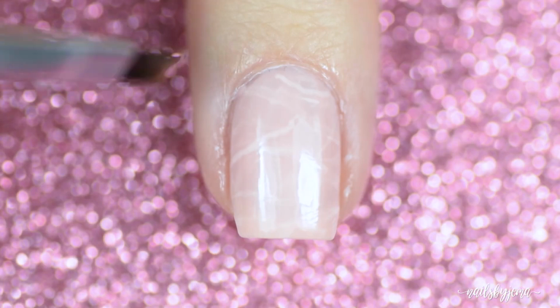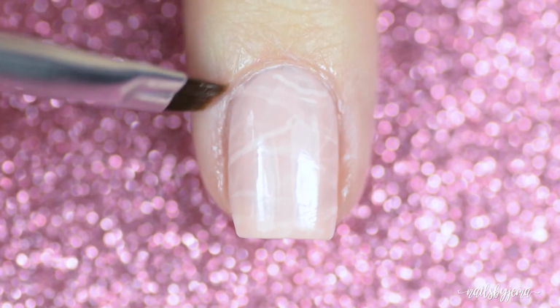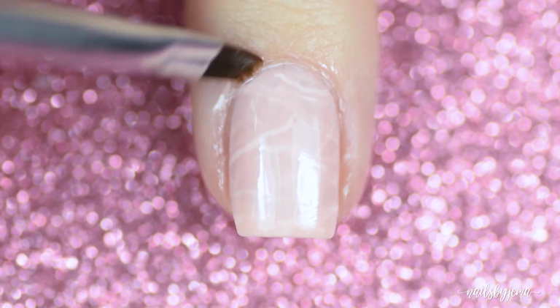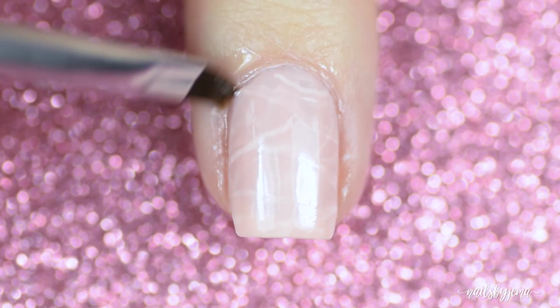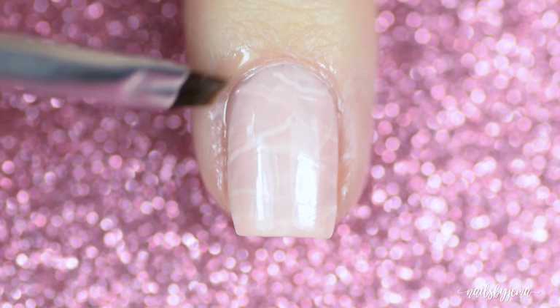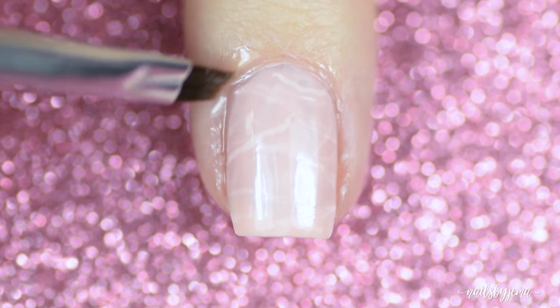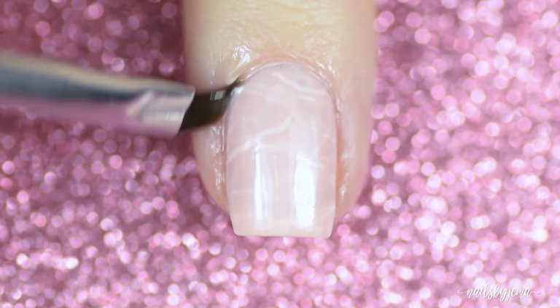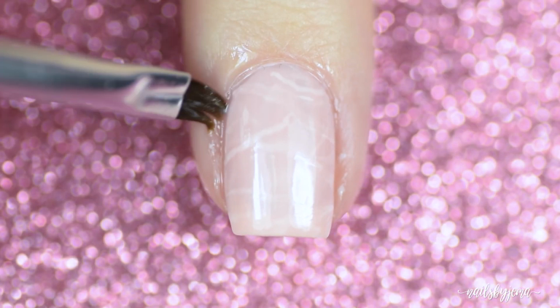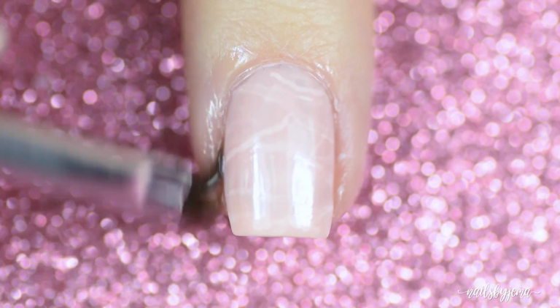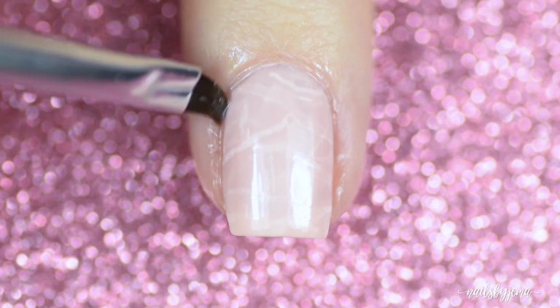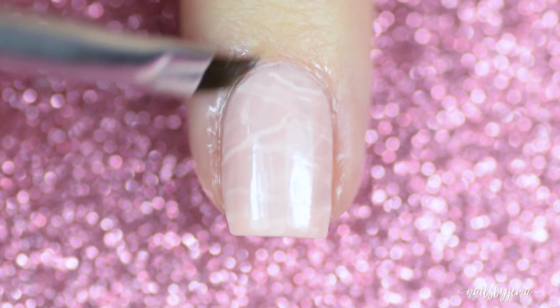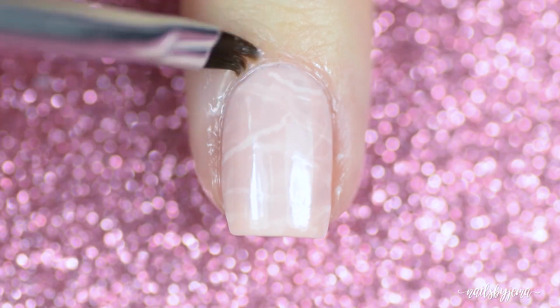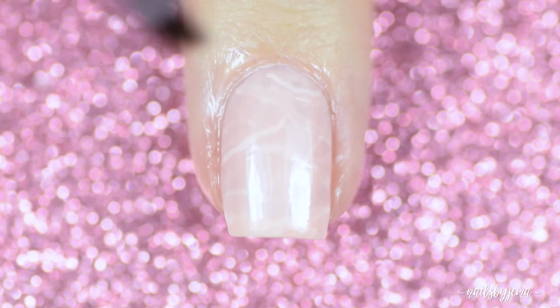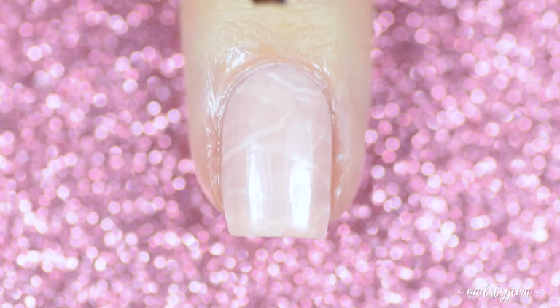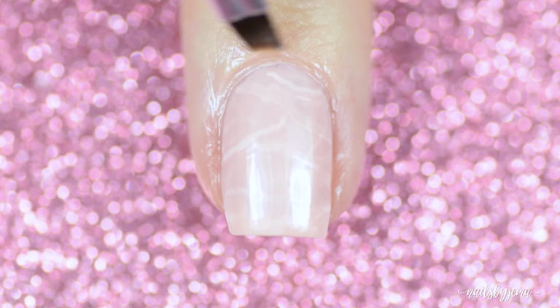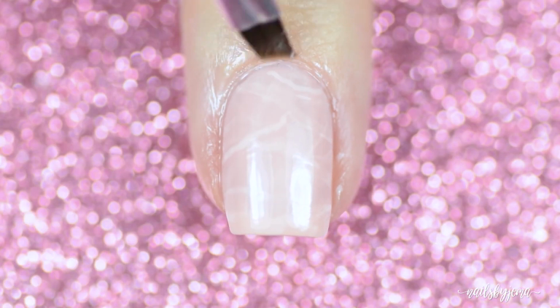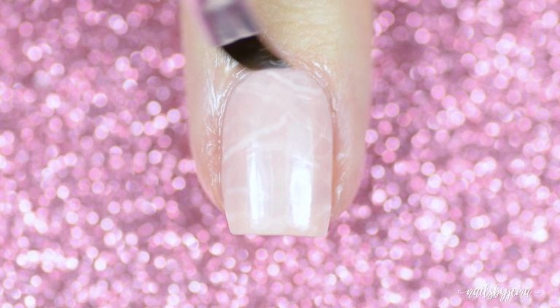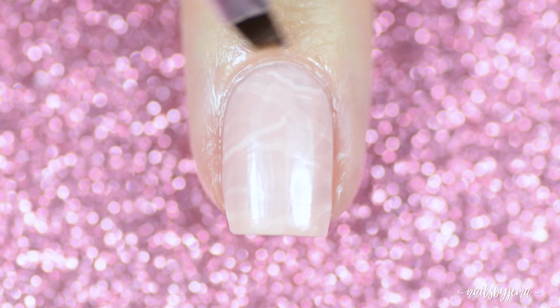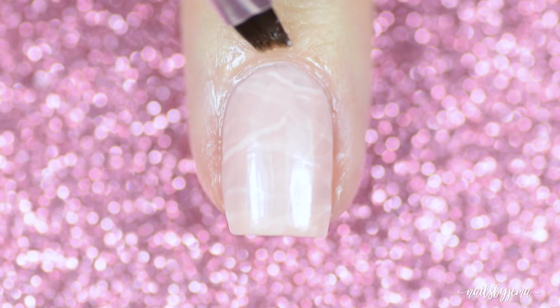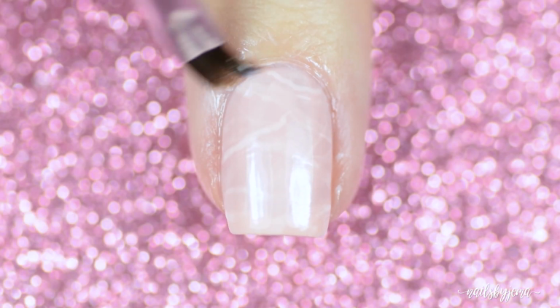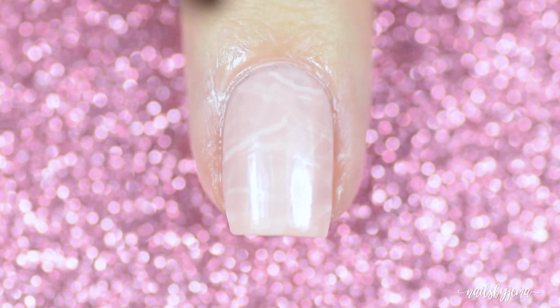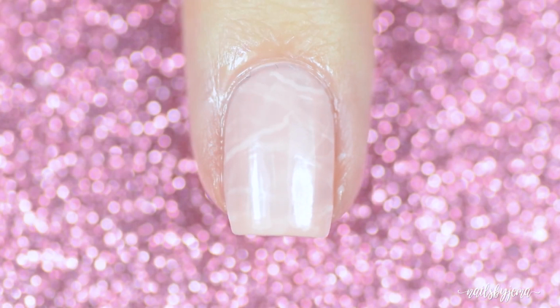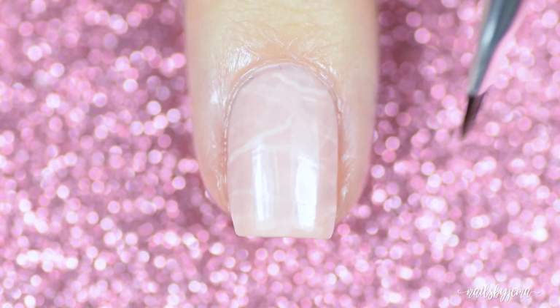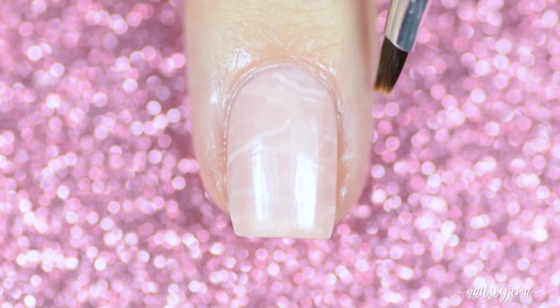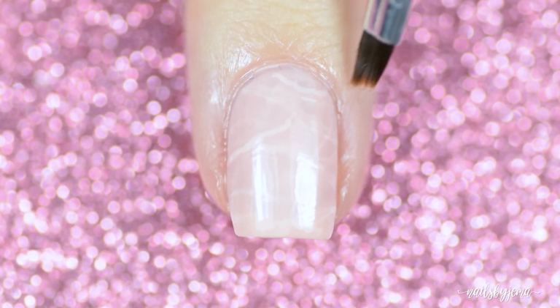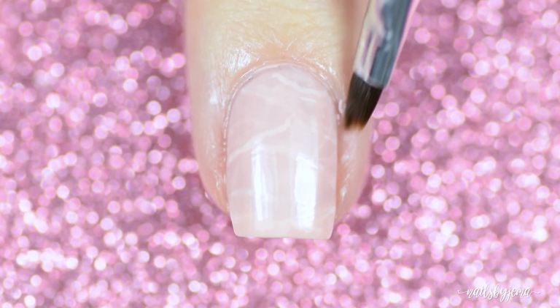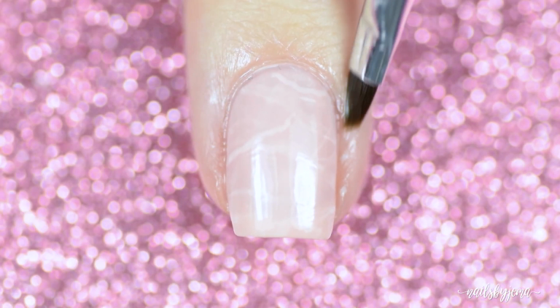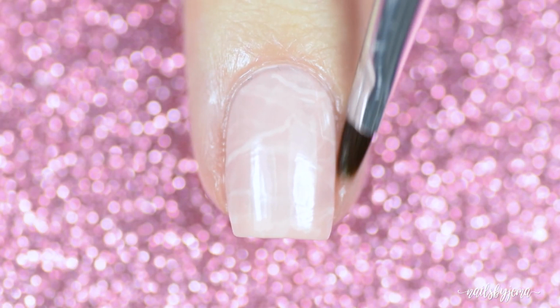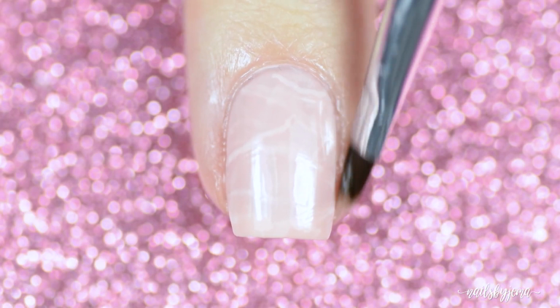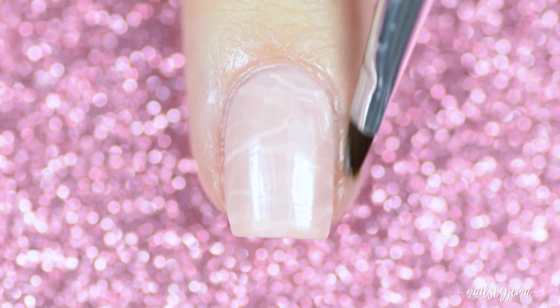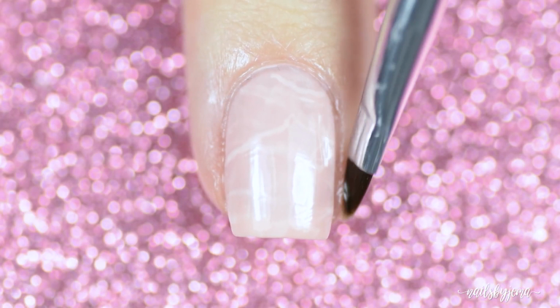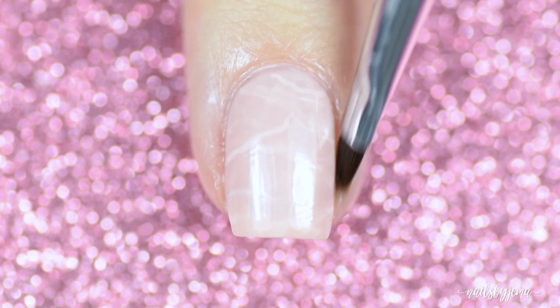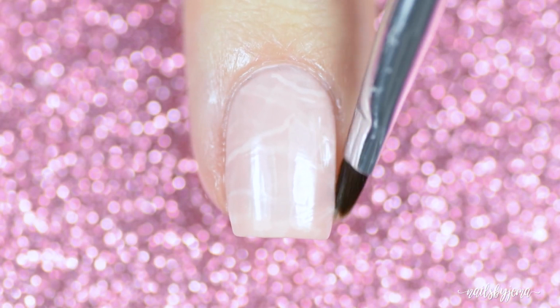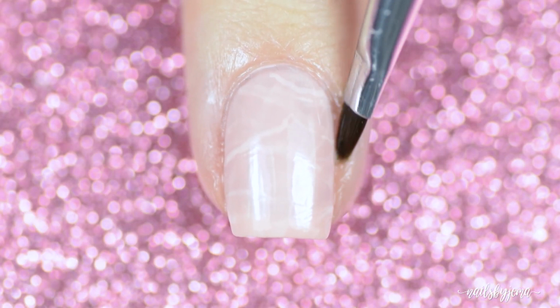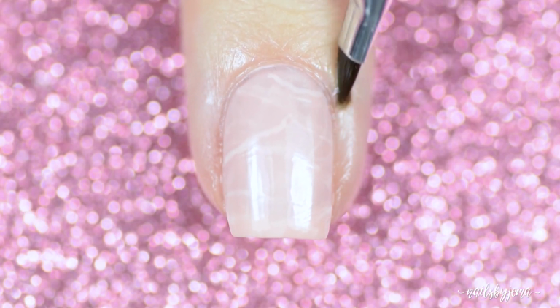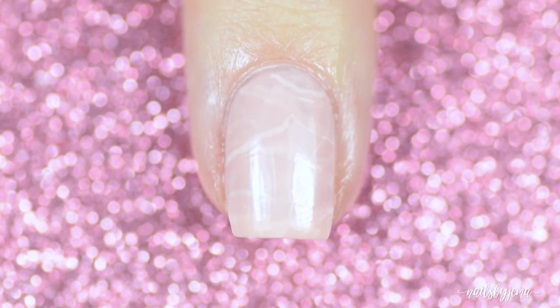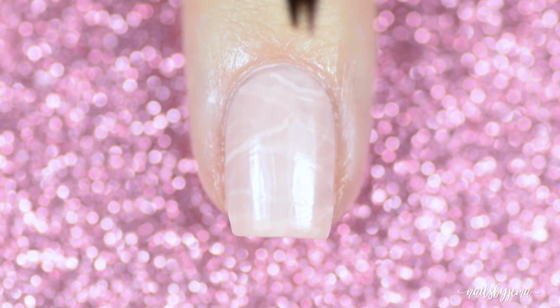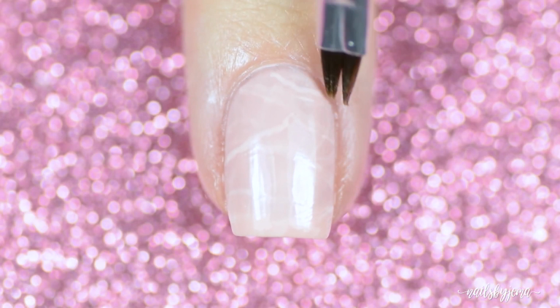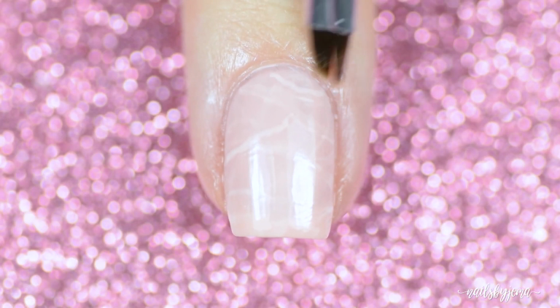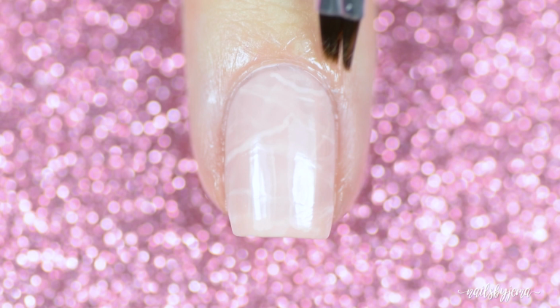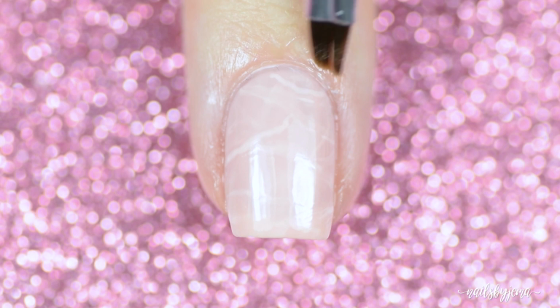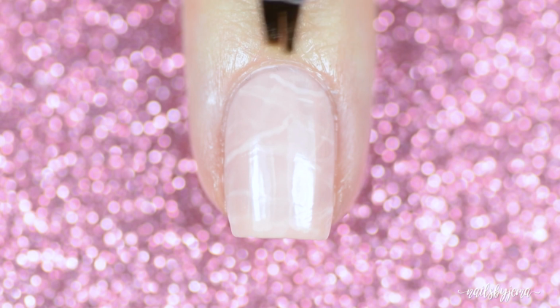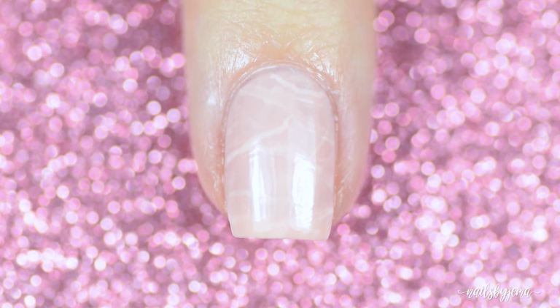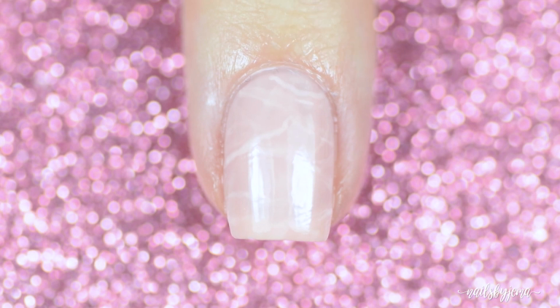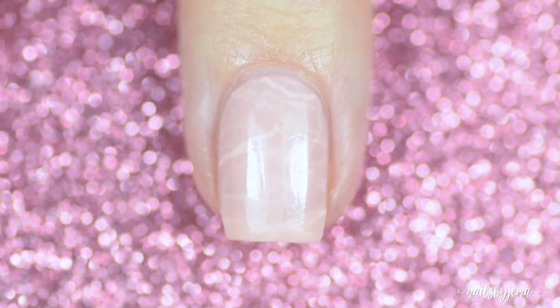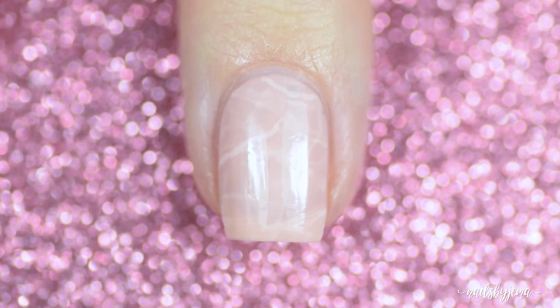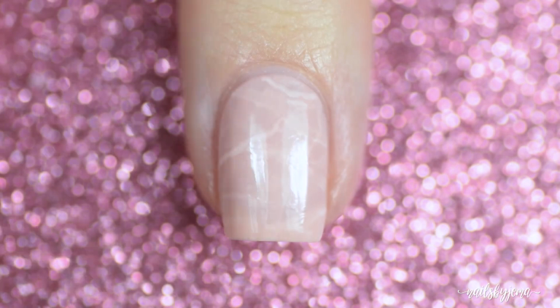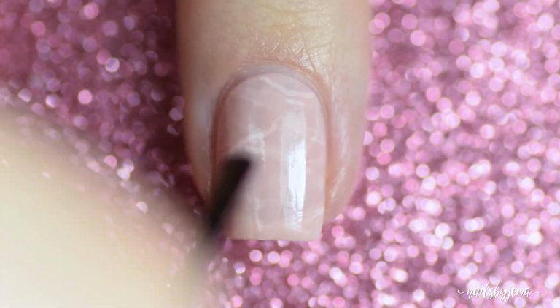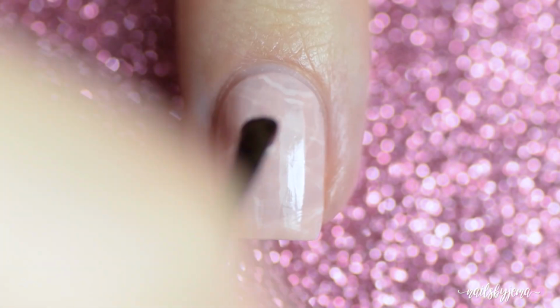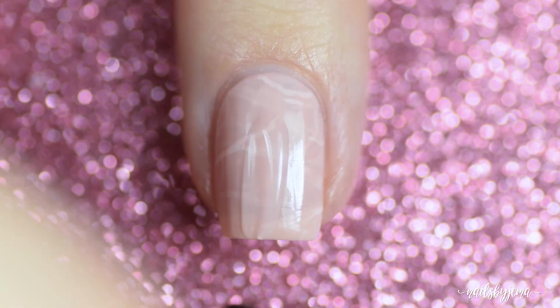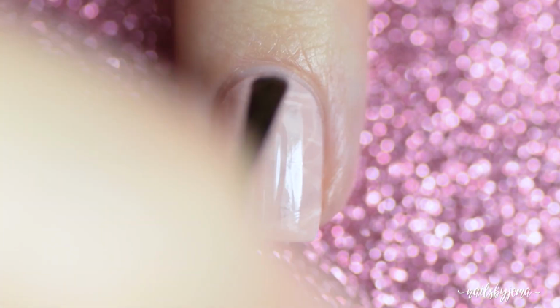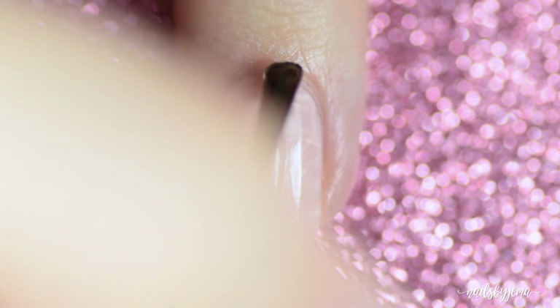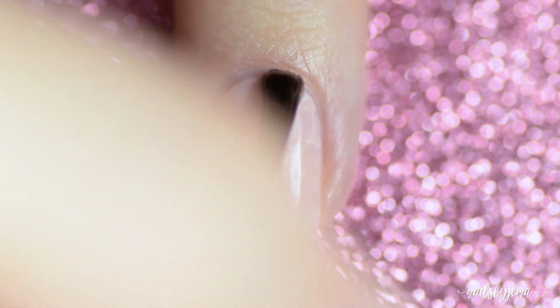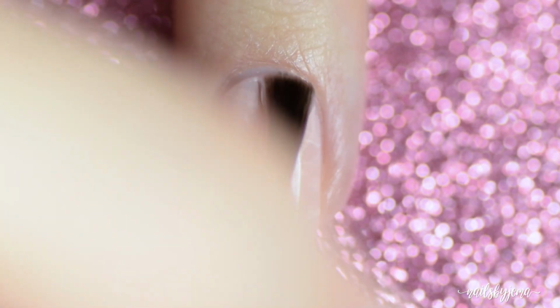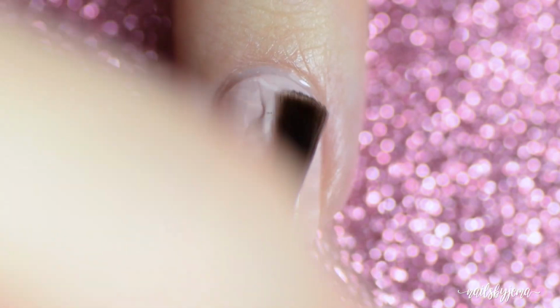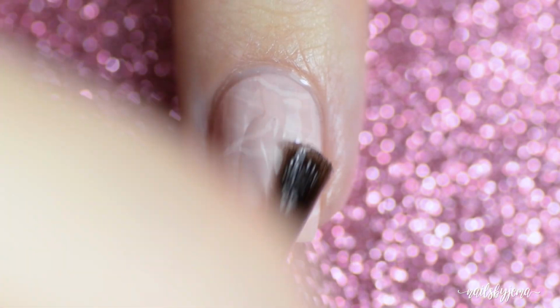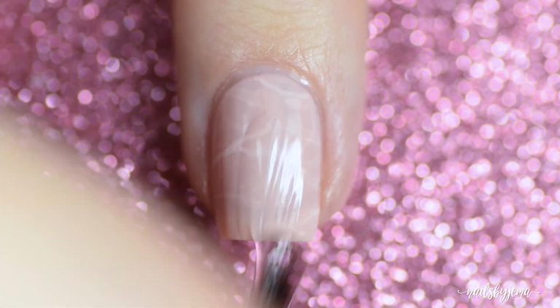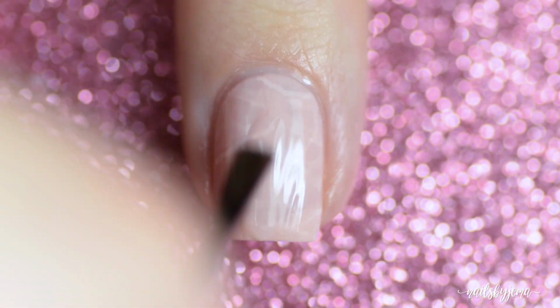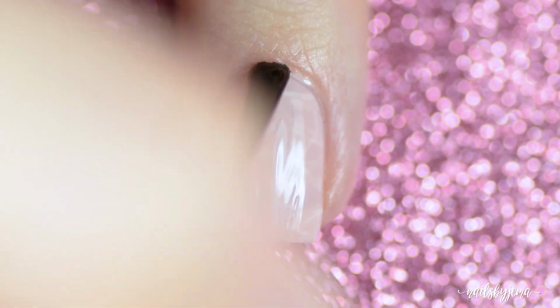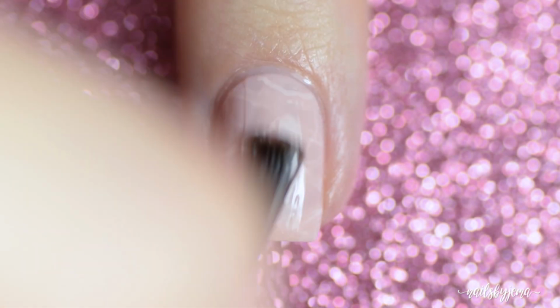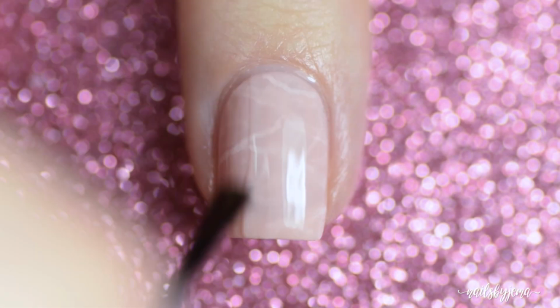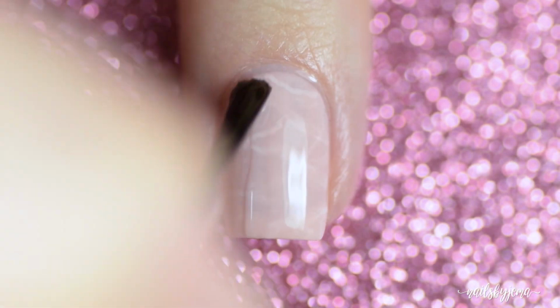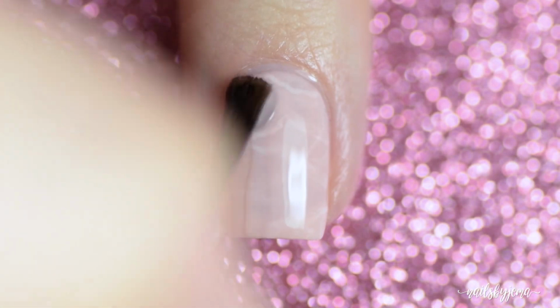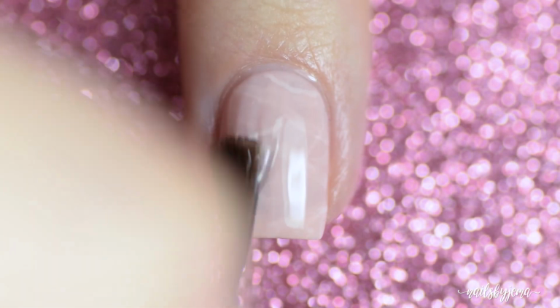Clean up any excess paint and polish with an angled brush and nail polish remover, and then seal it all down and make everything extra shiny with a top coat.